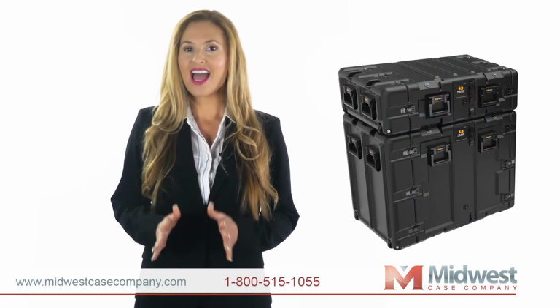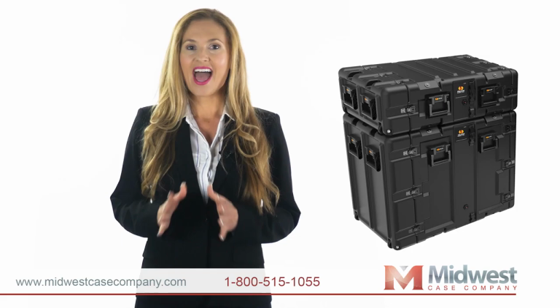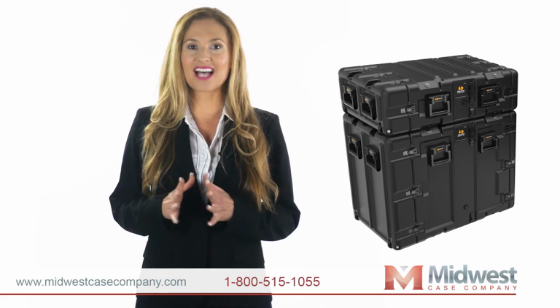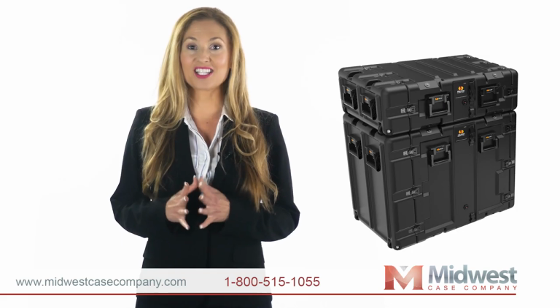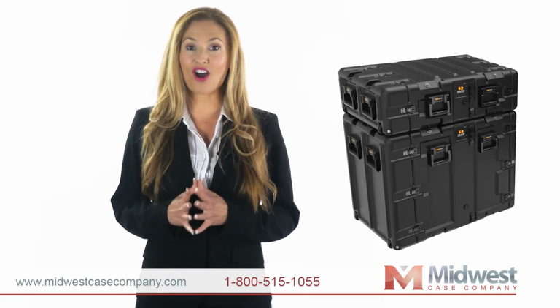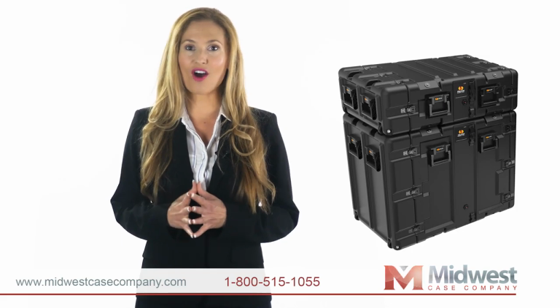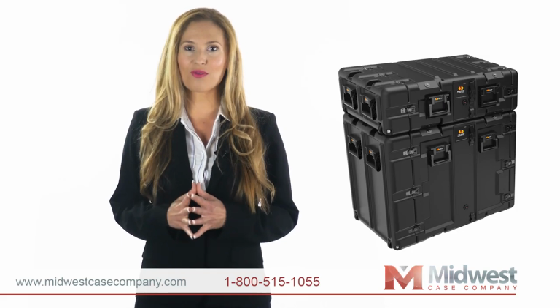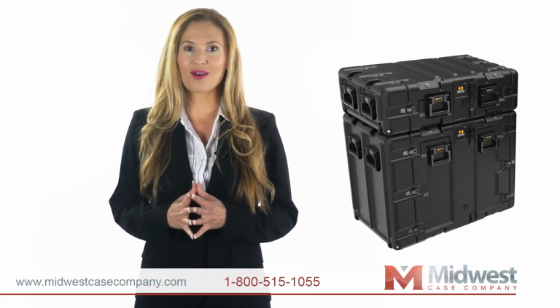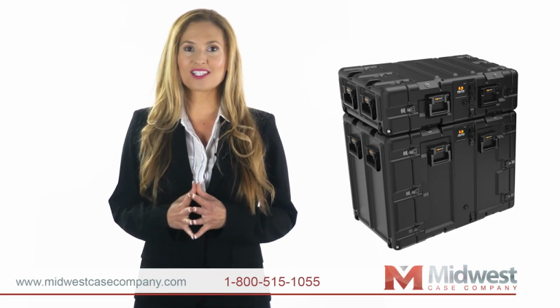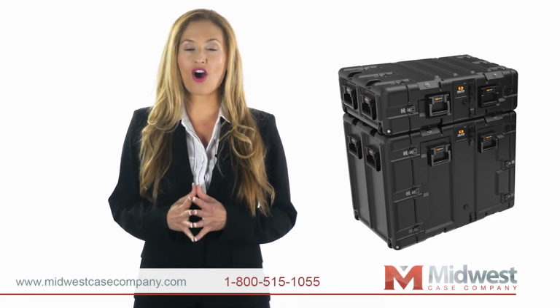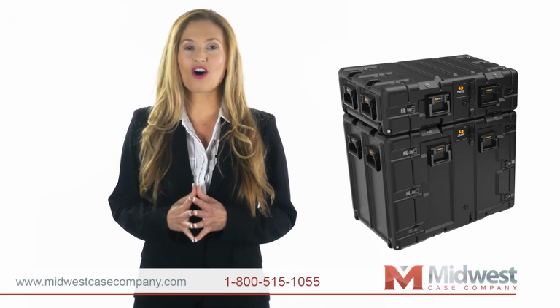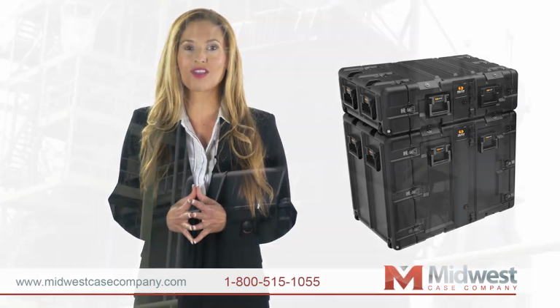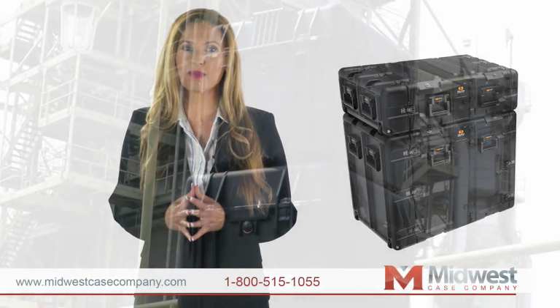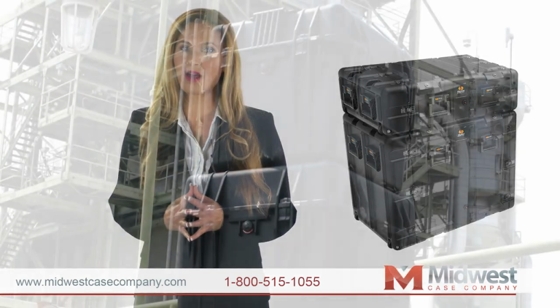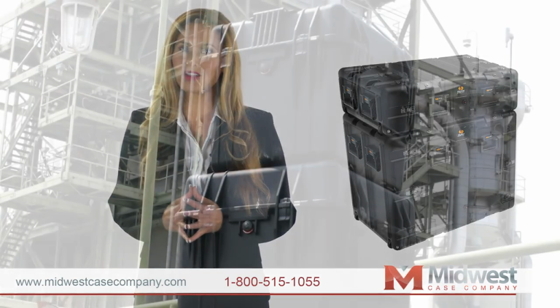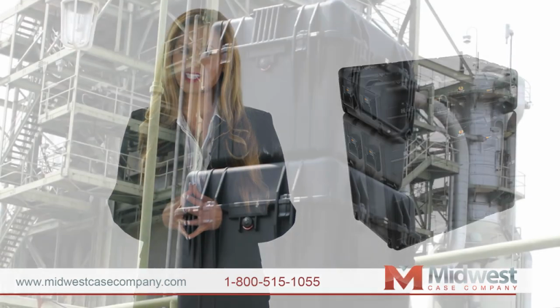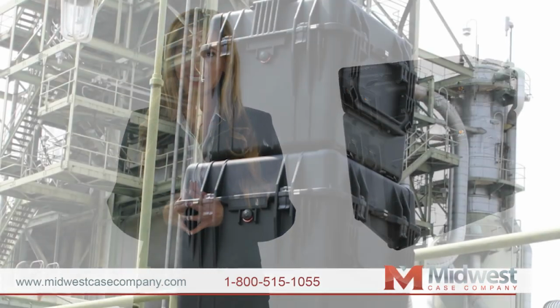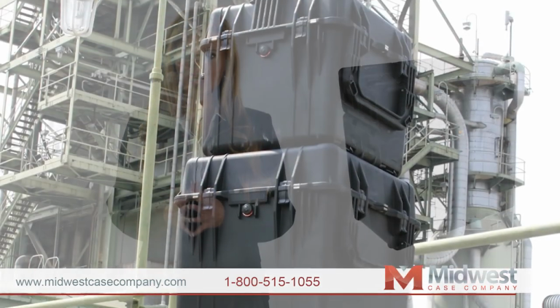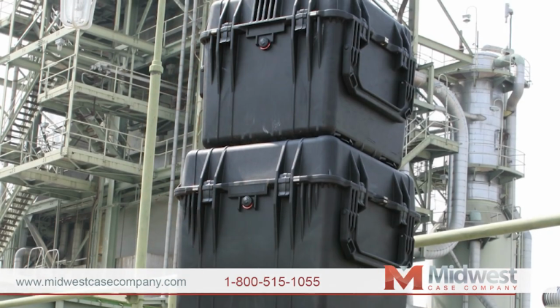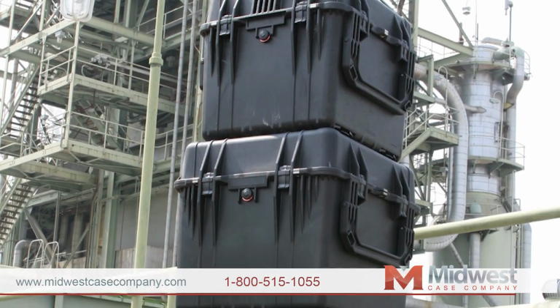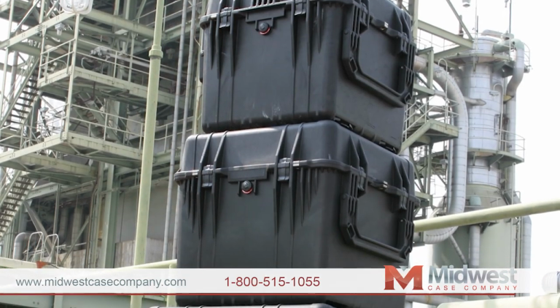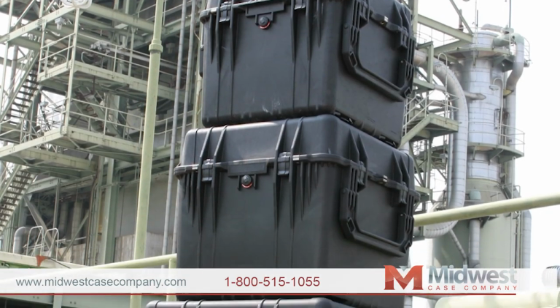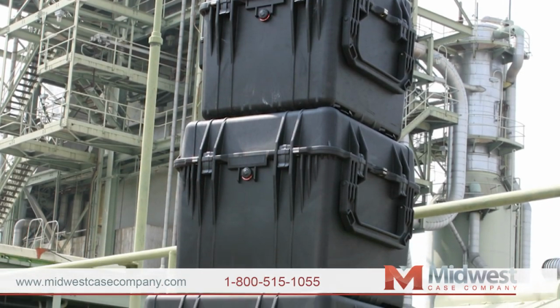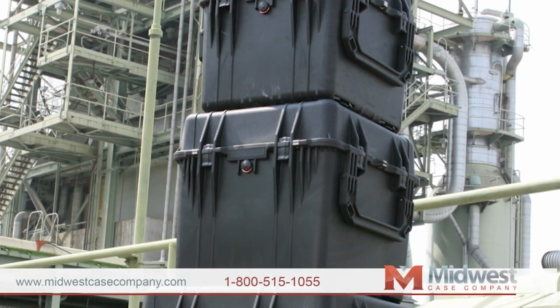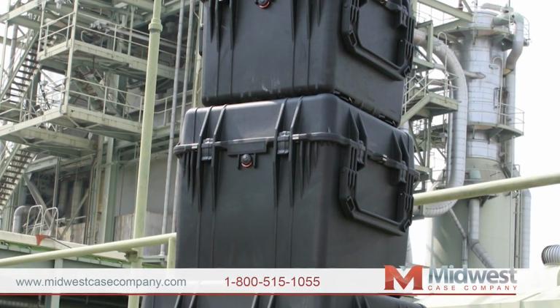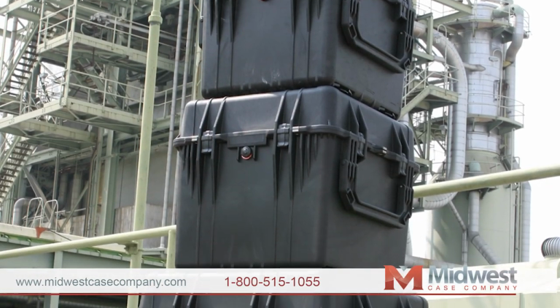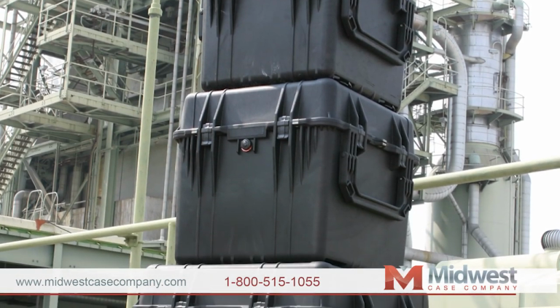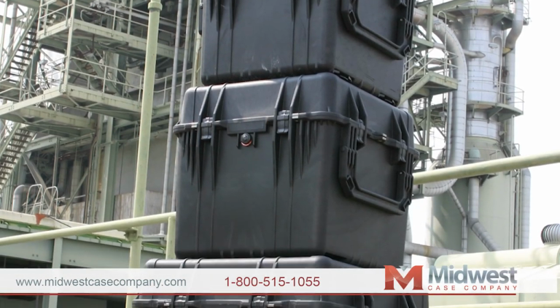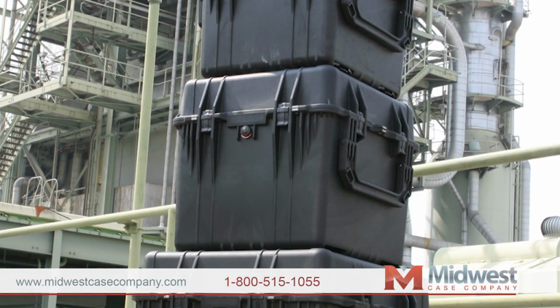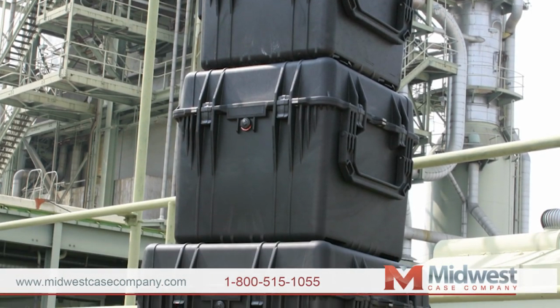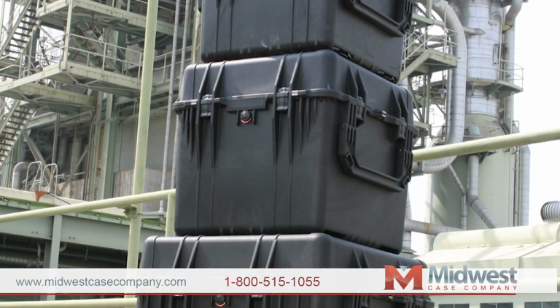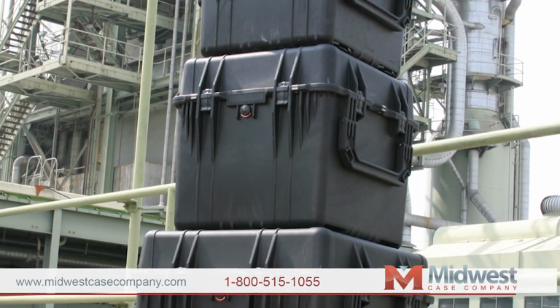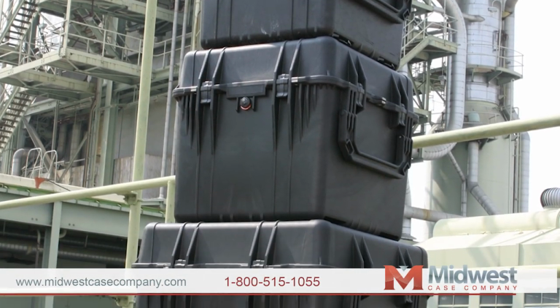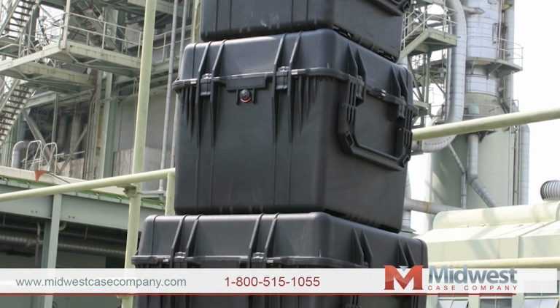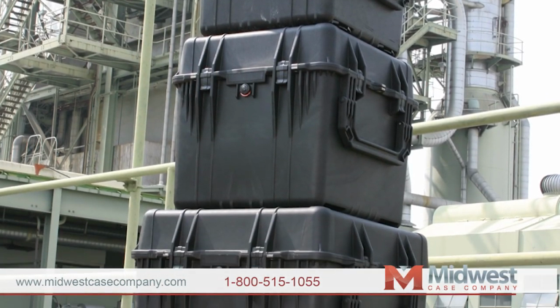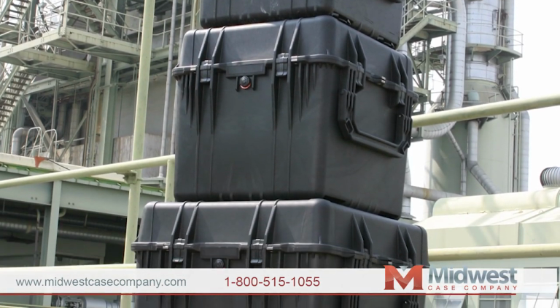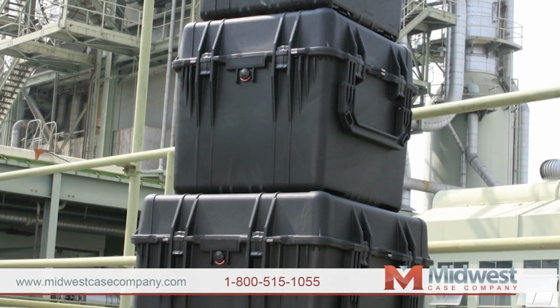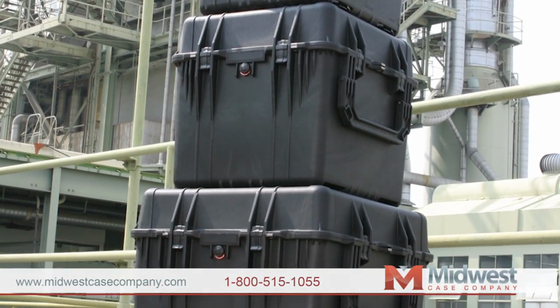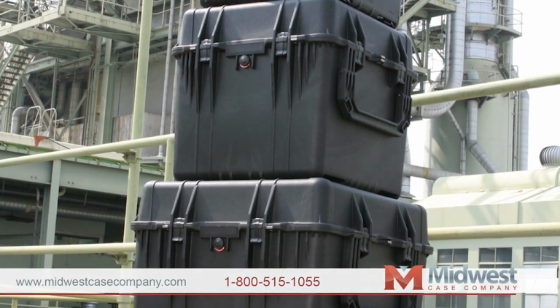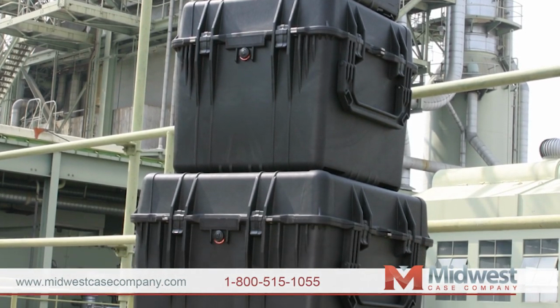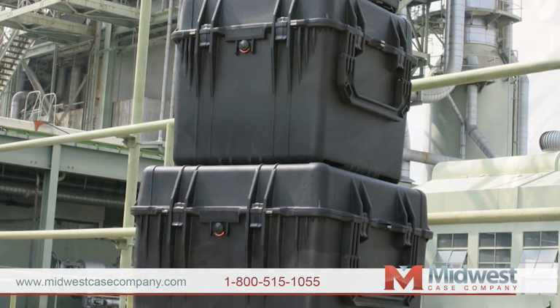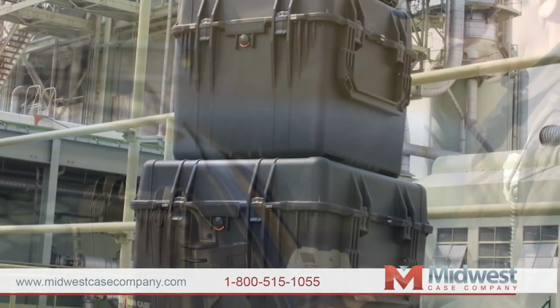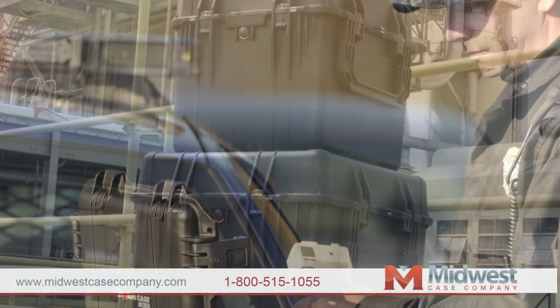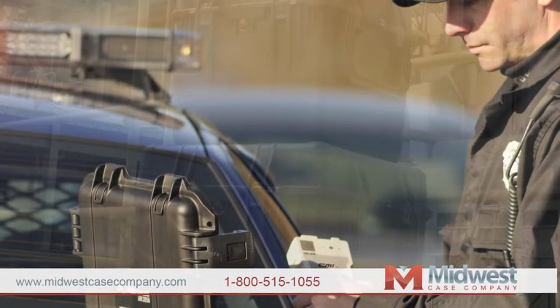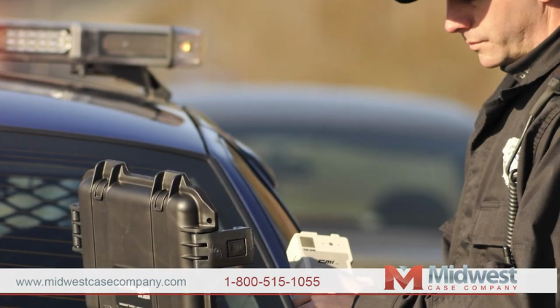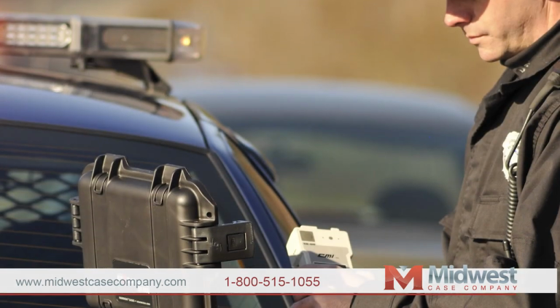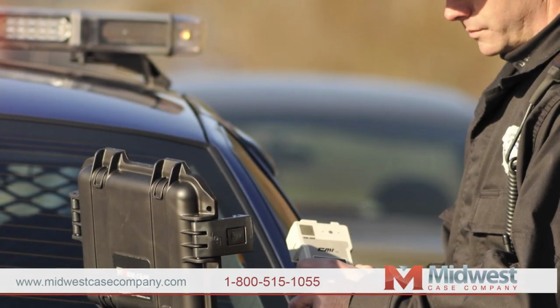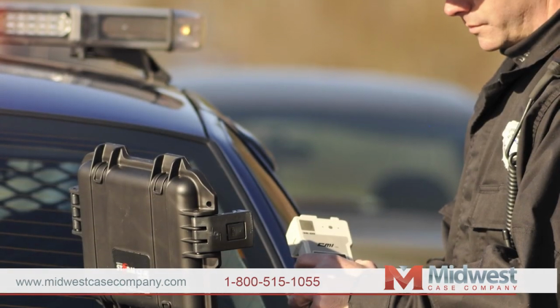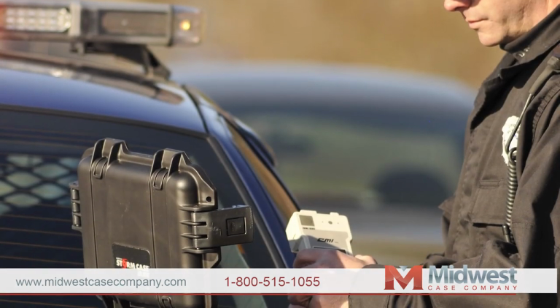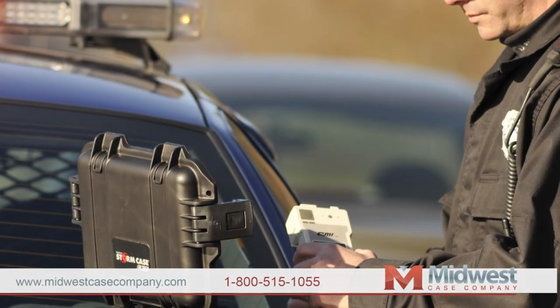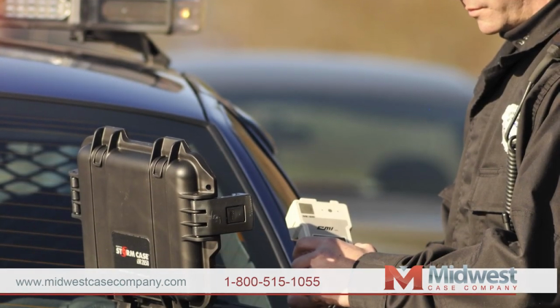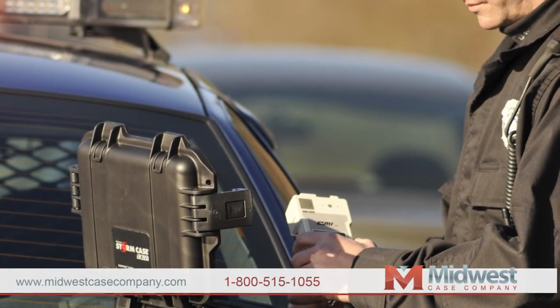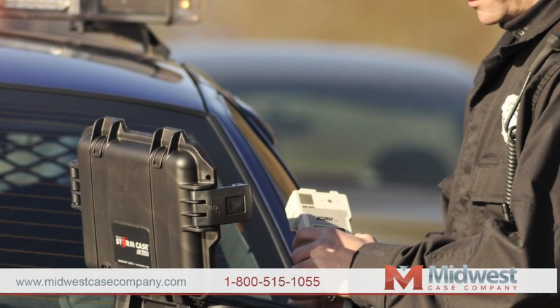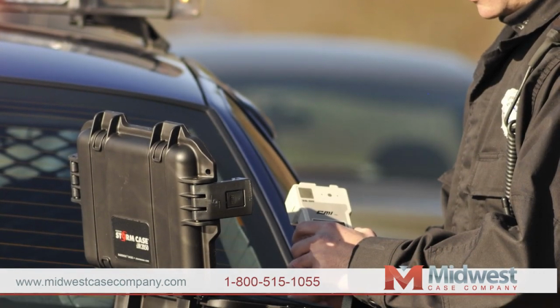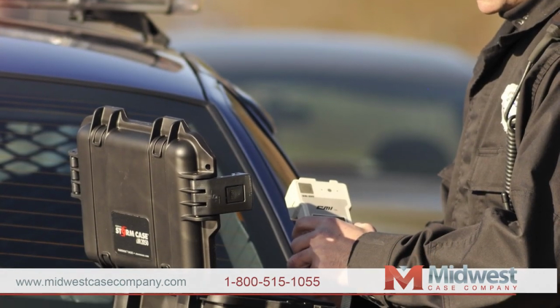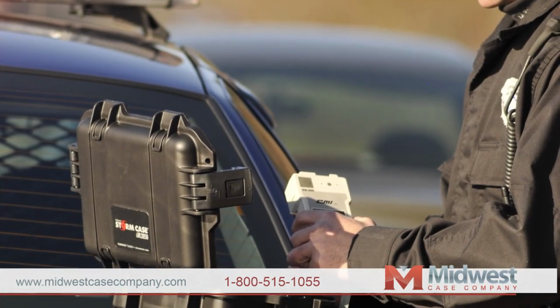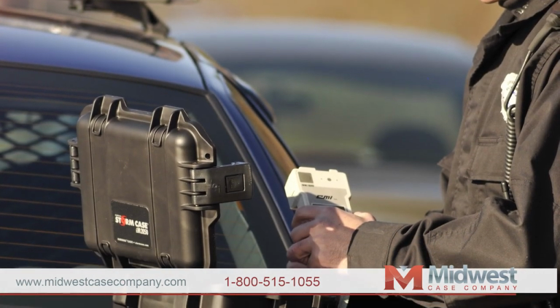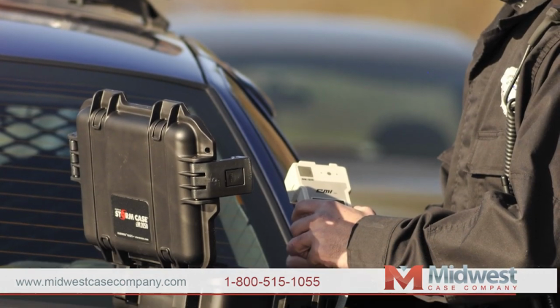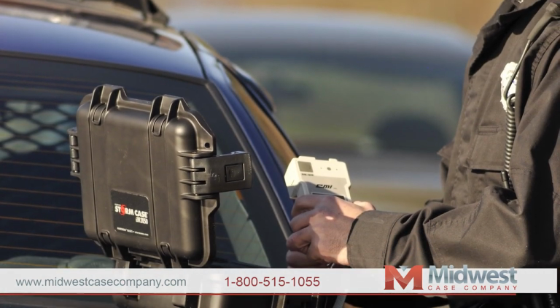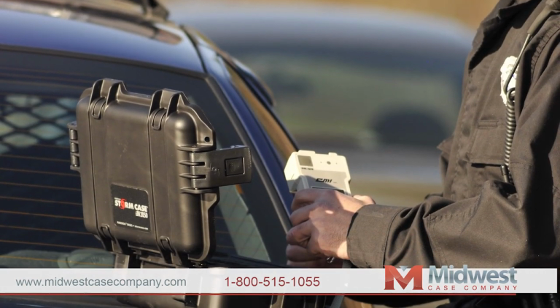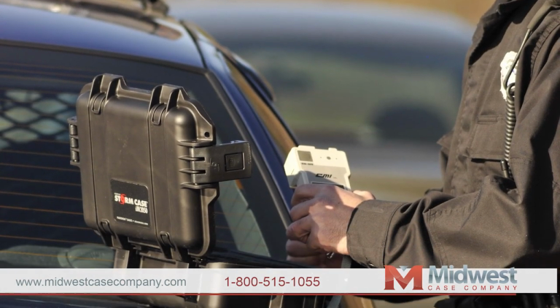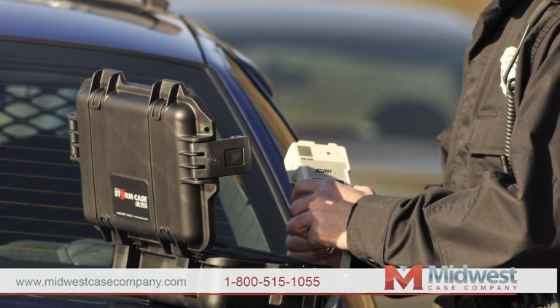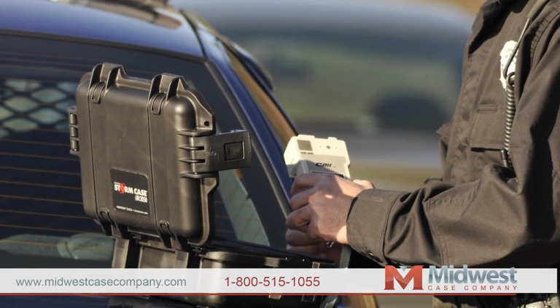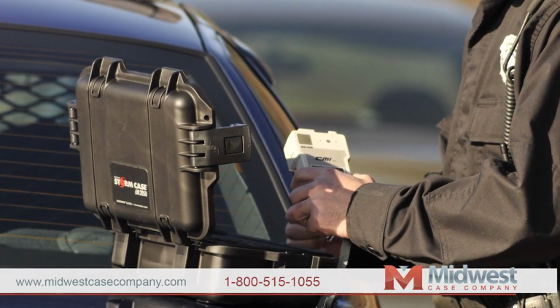As an authorized online Pelican distributor, we offer Pelican Shipping Cases and Pelican Storm Cases in every style and type.